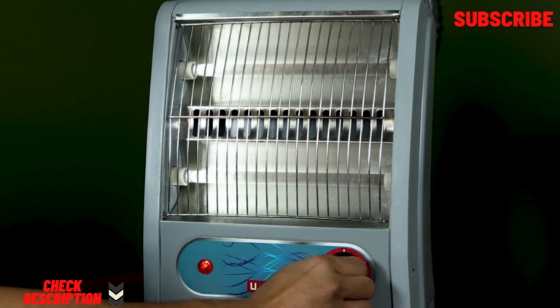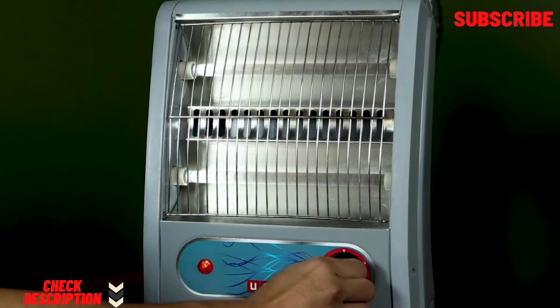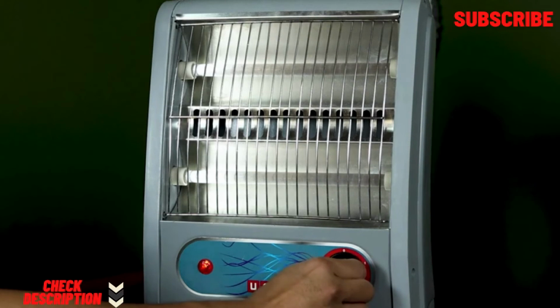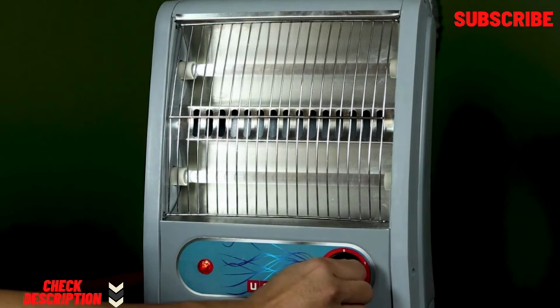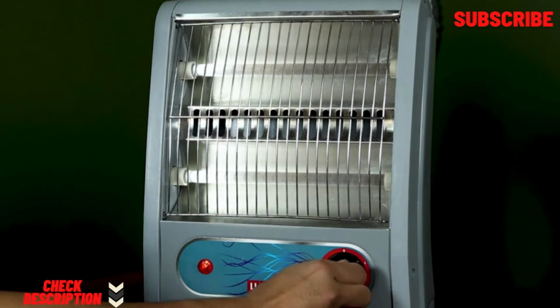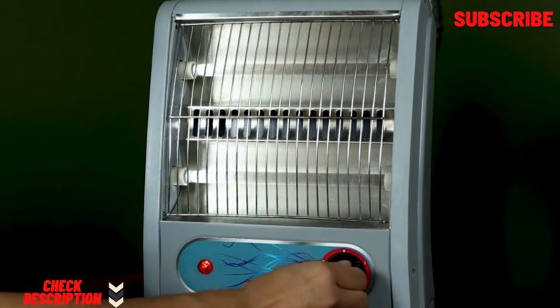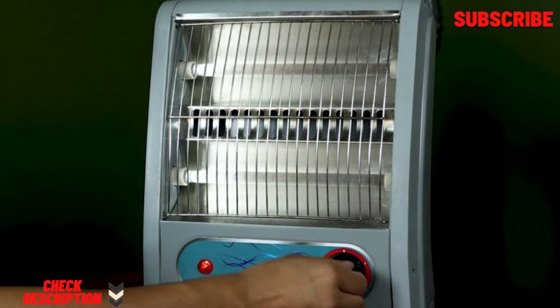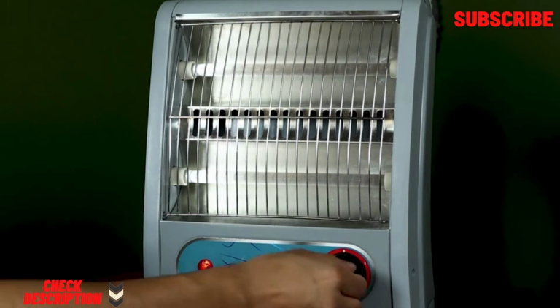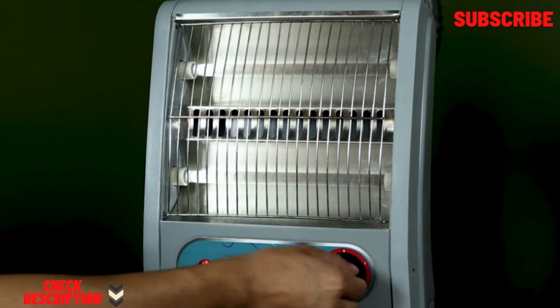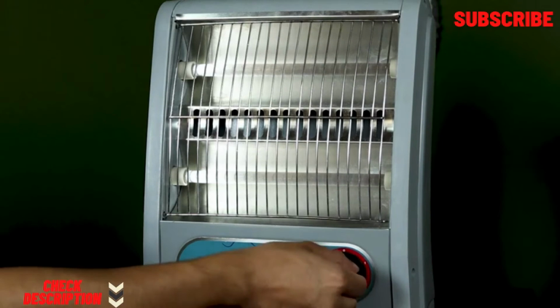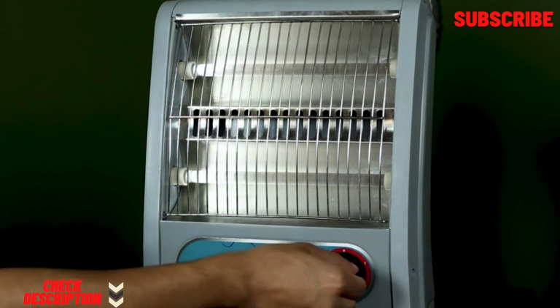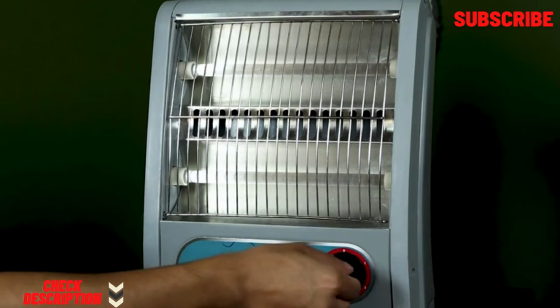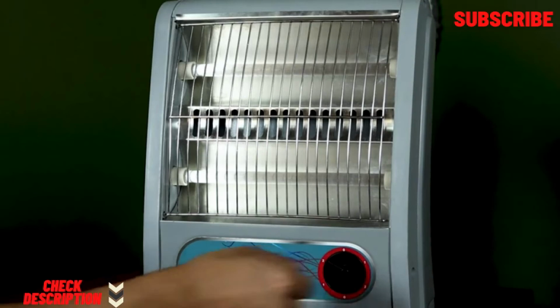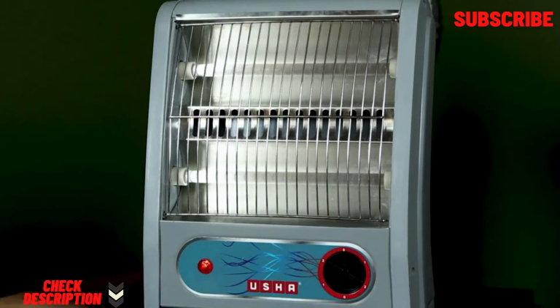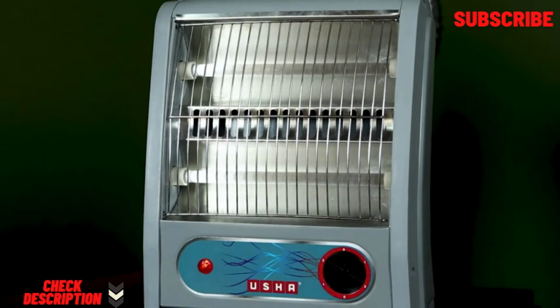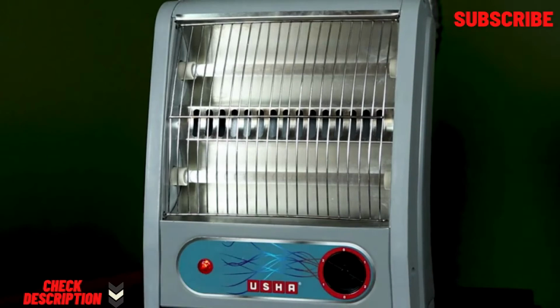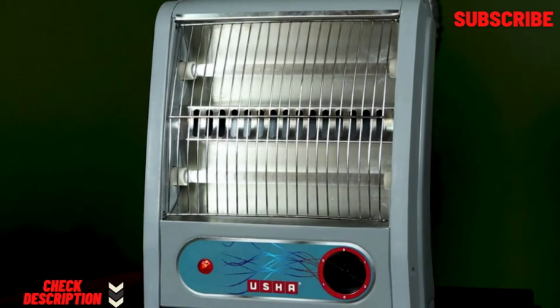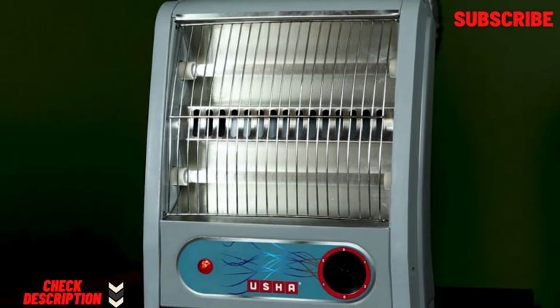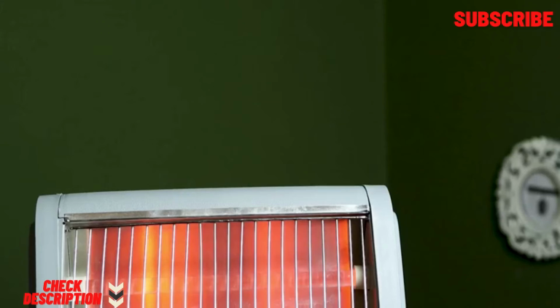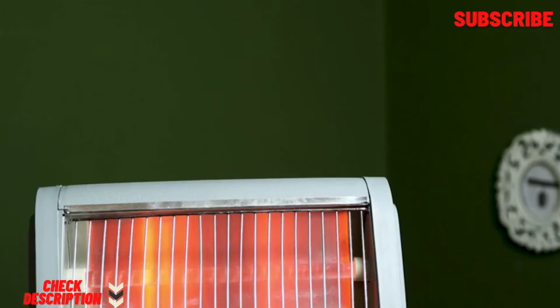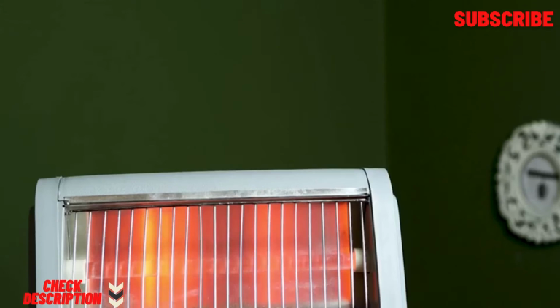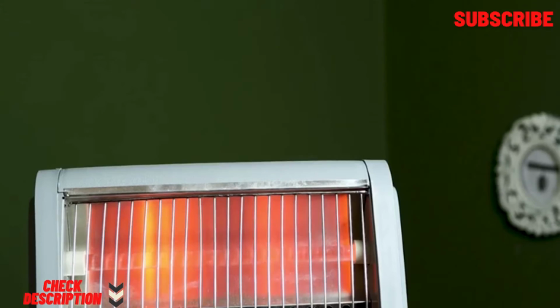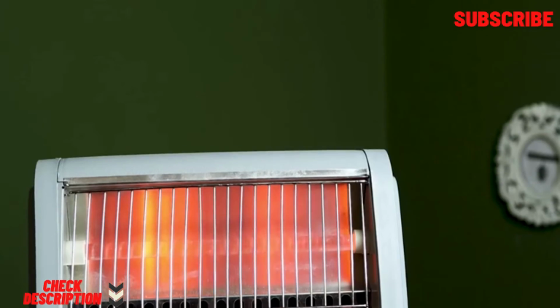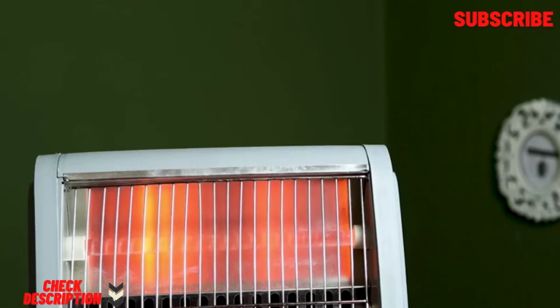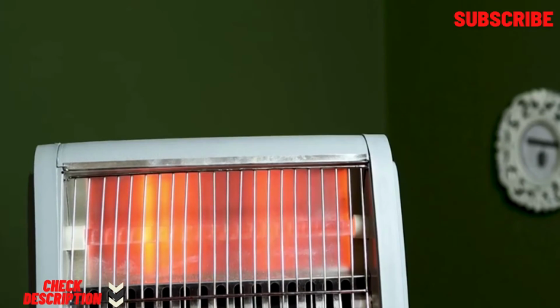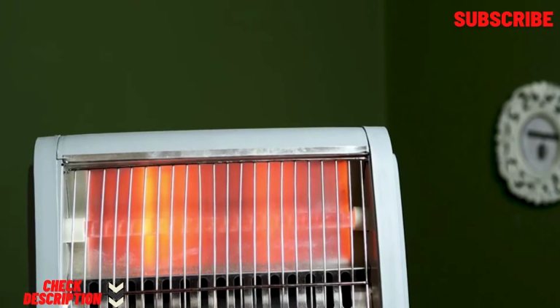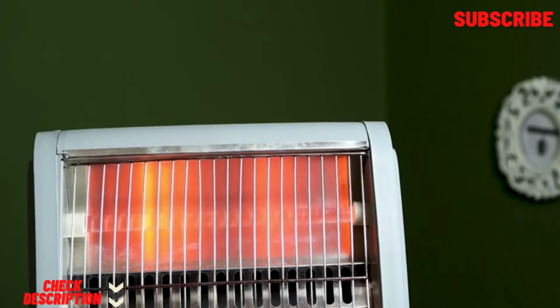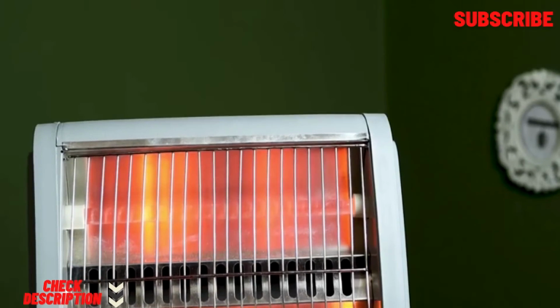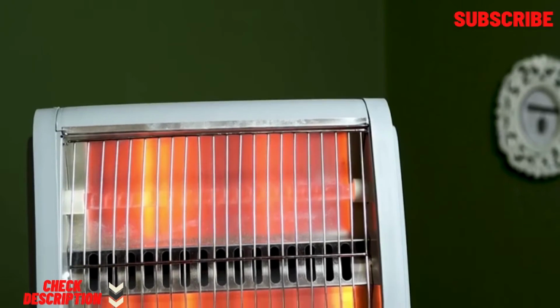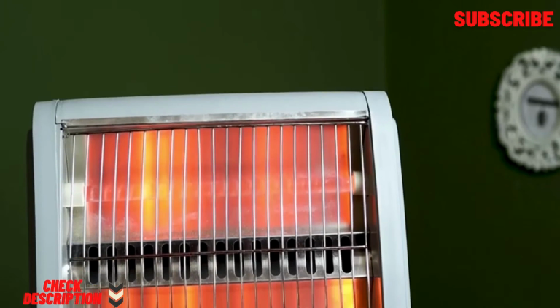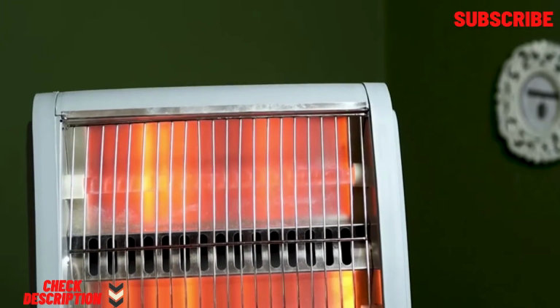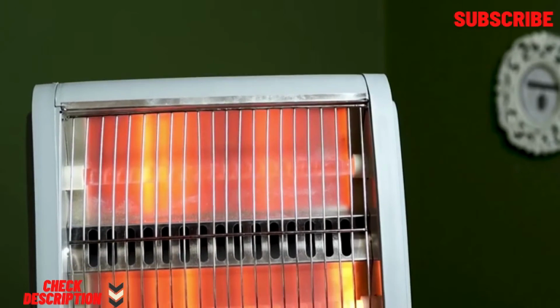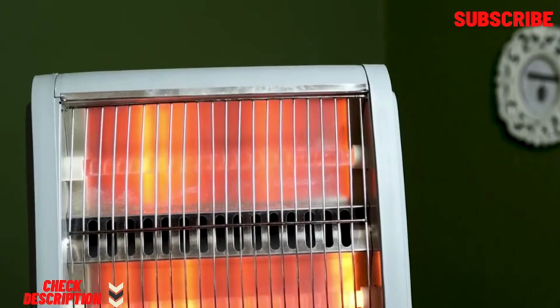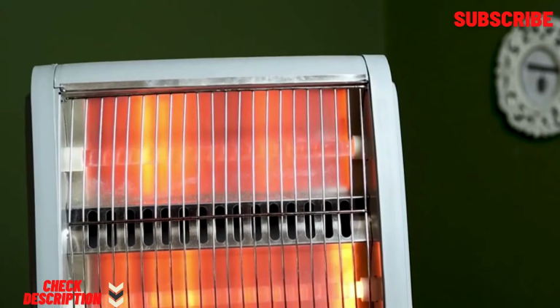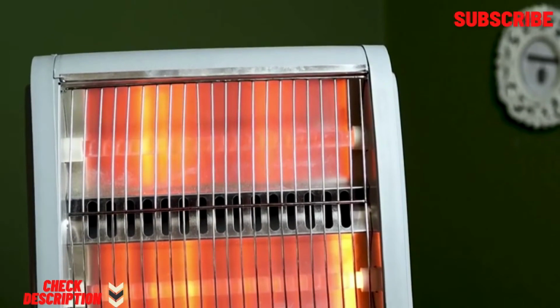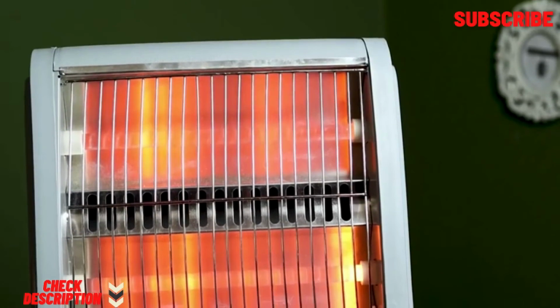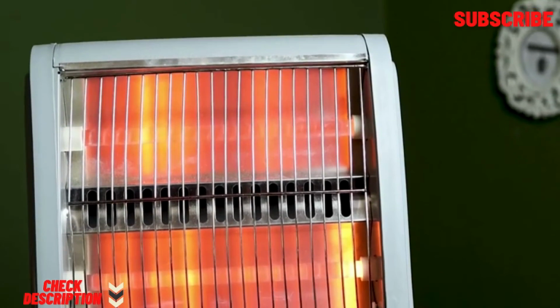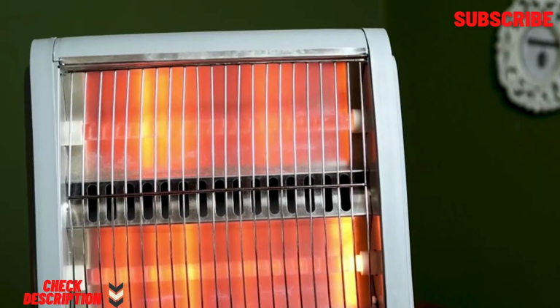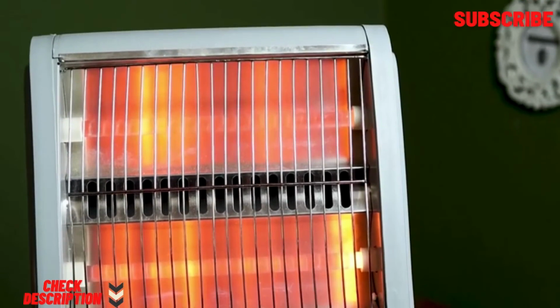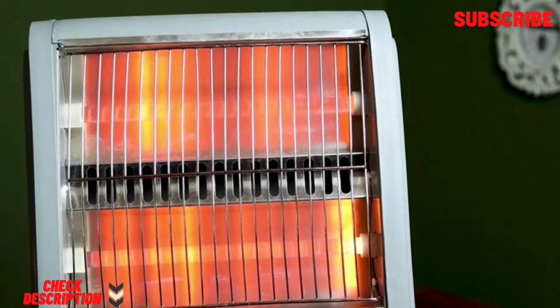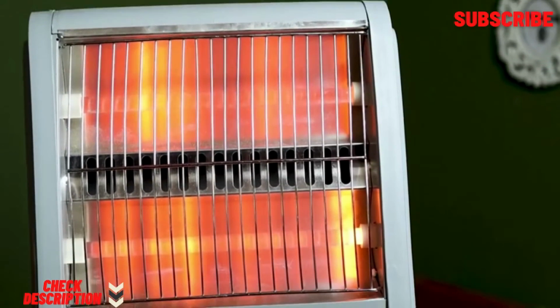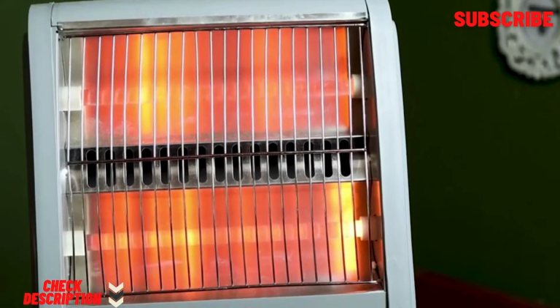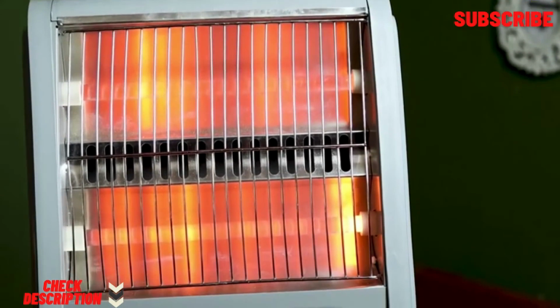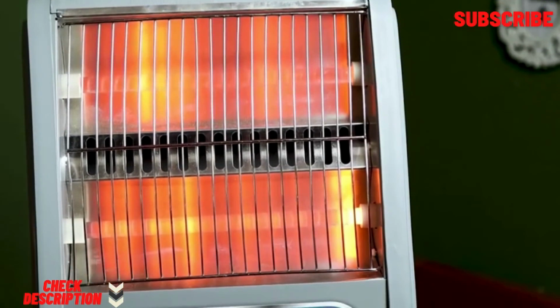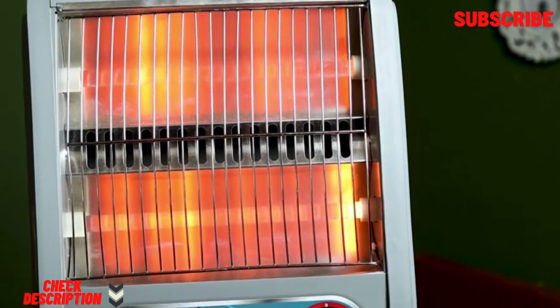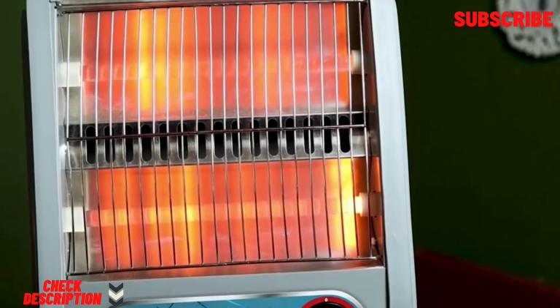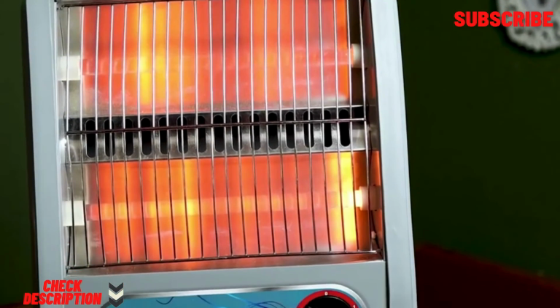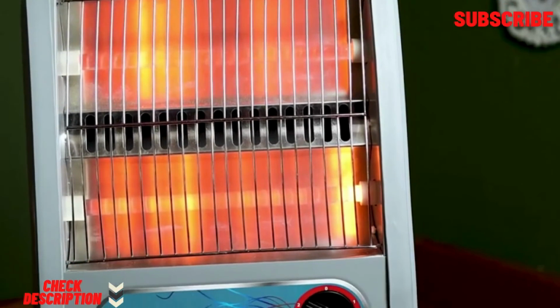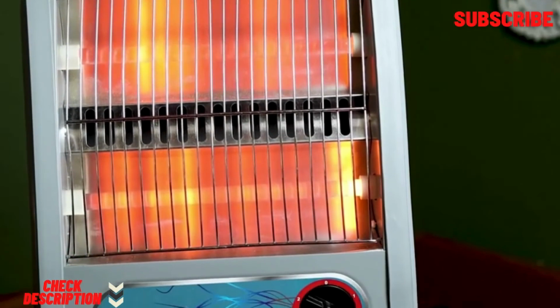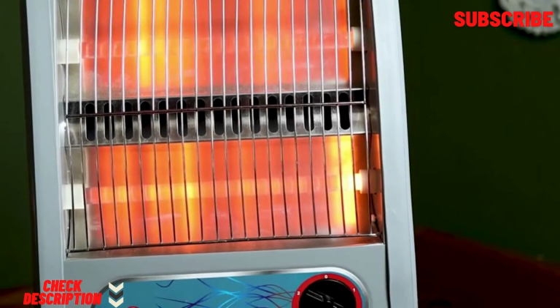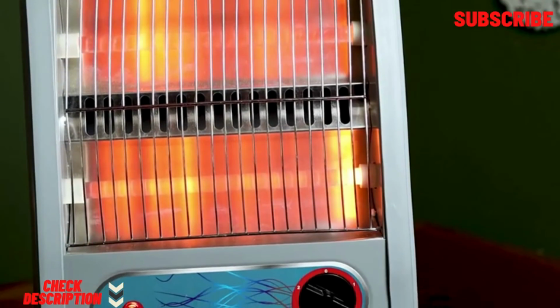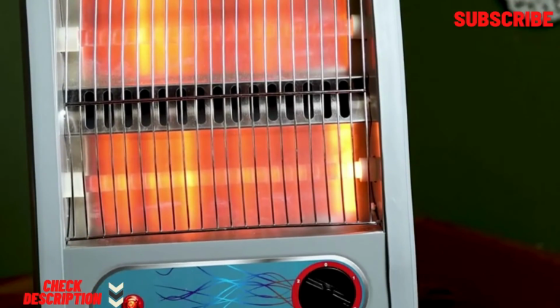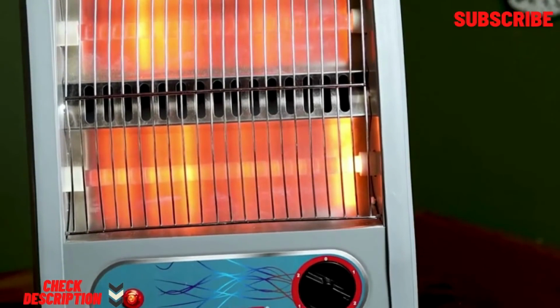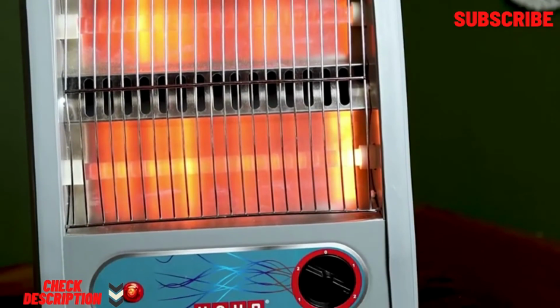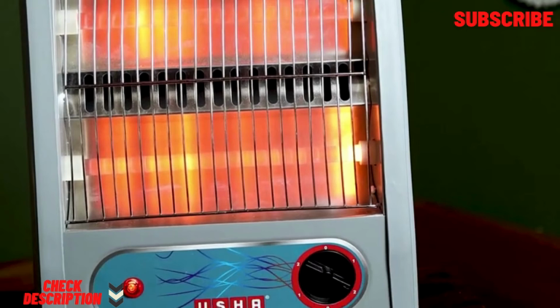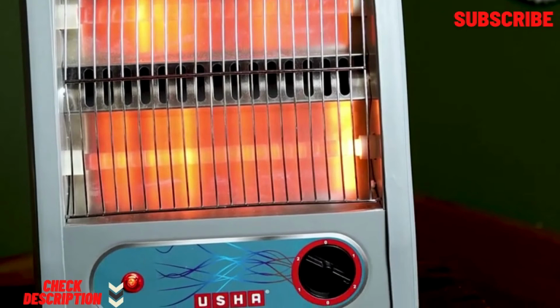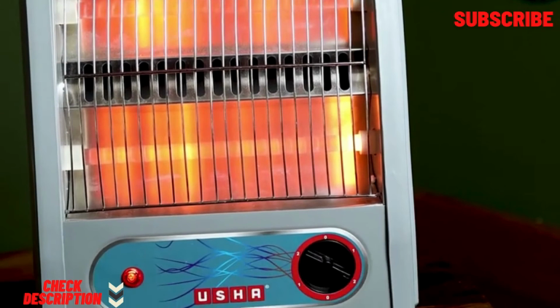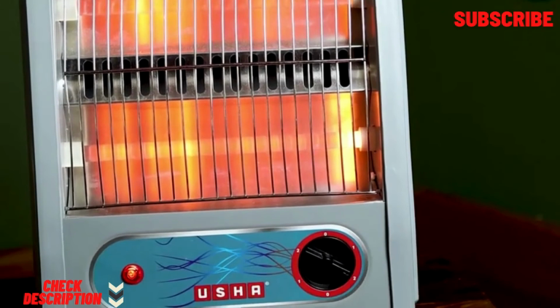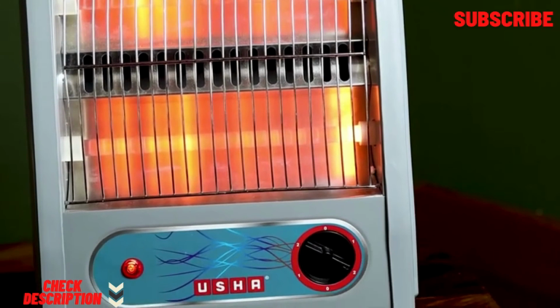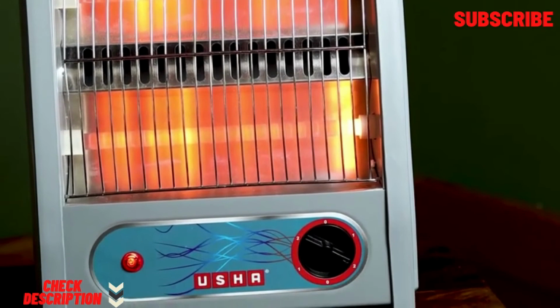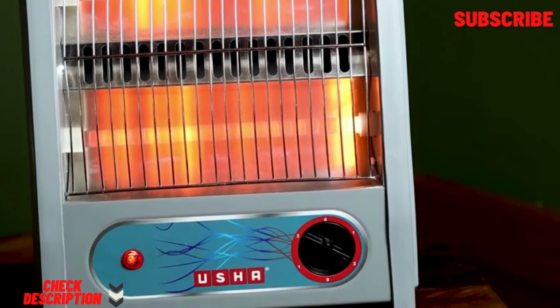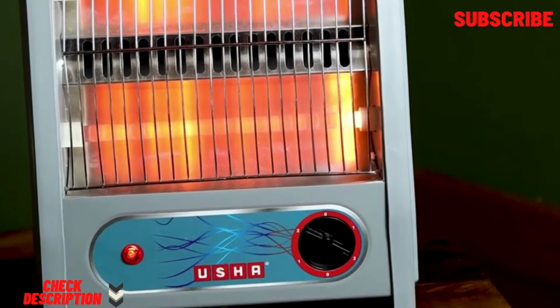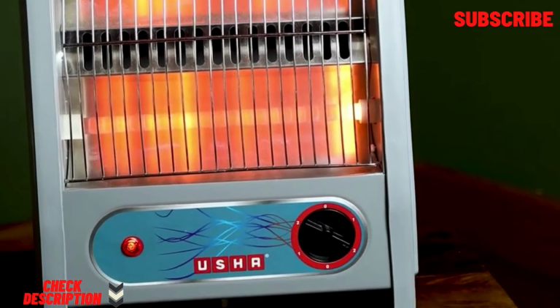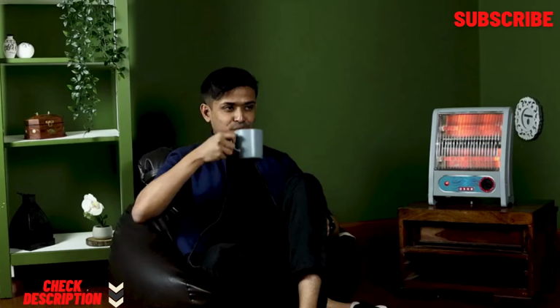Made with the latest light heating technology and featuring two quartz bulbs, this heater is fast, energy saving and economical.